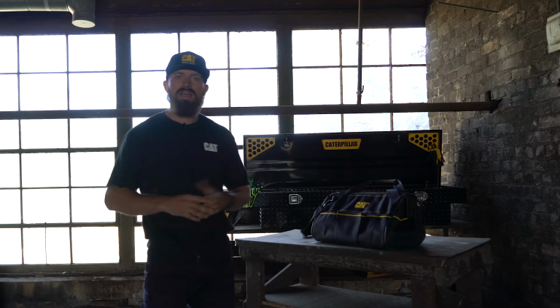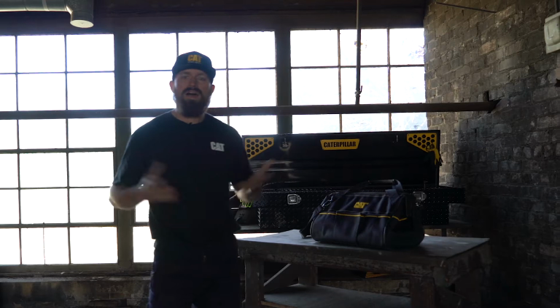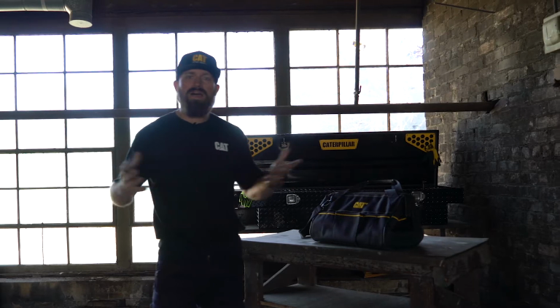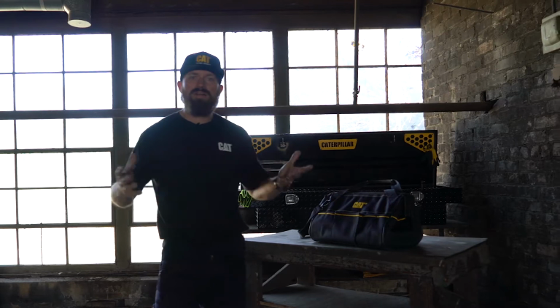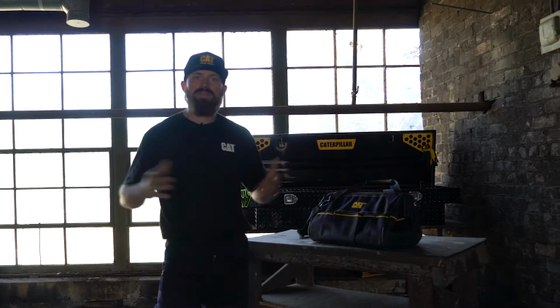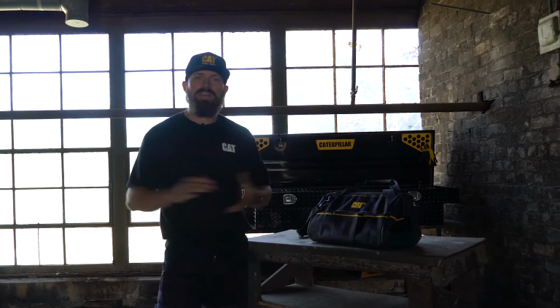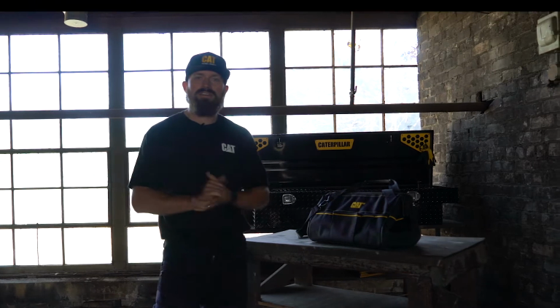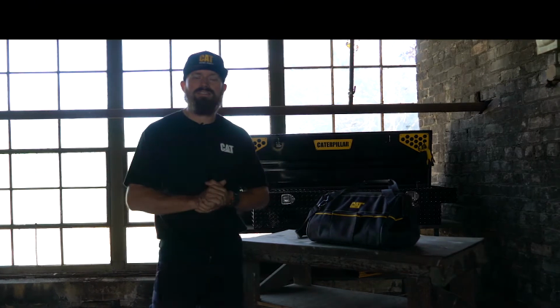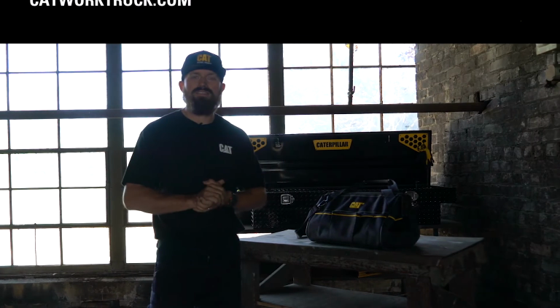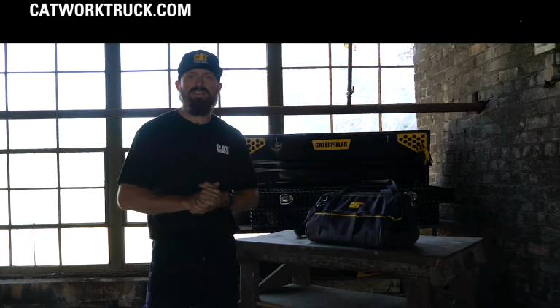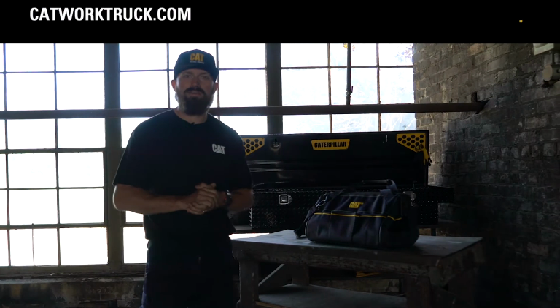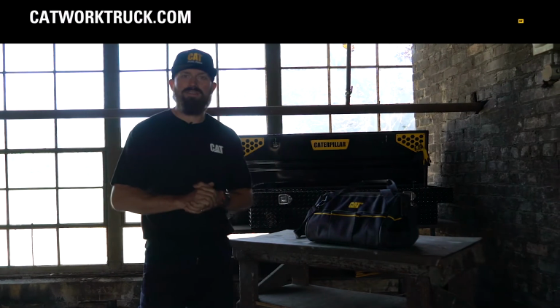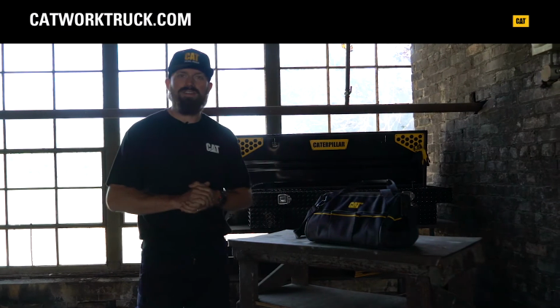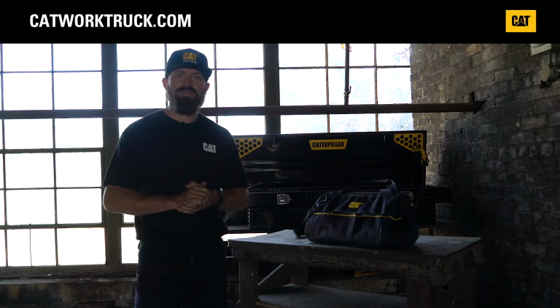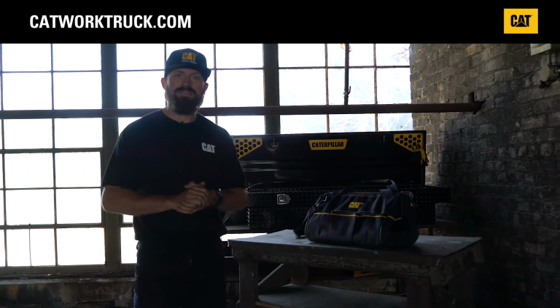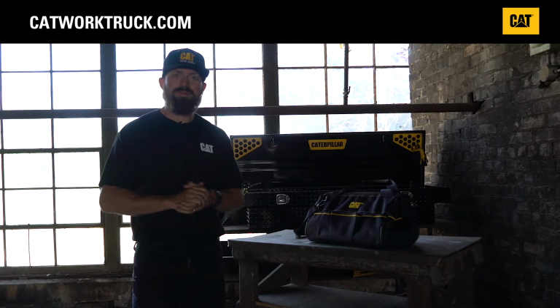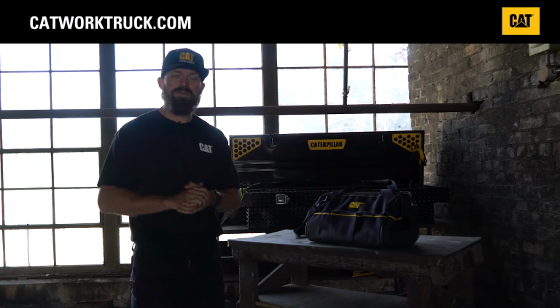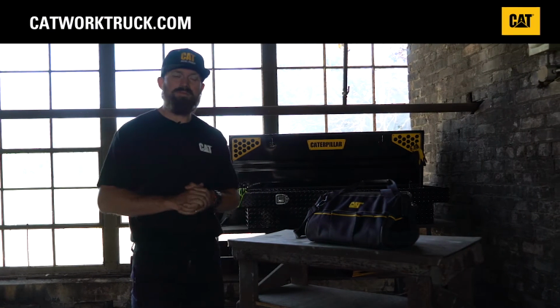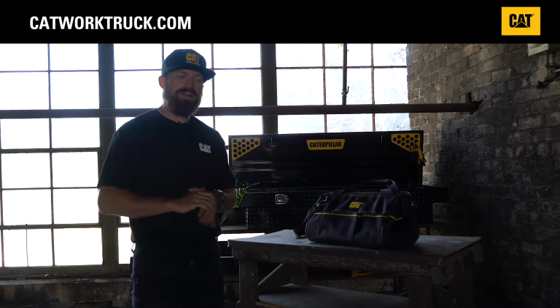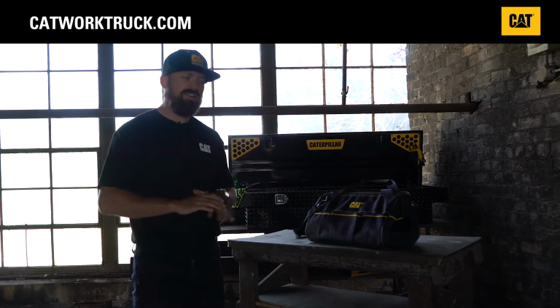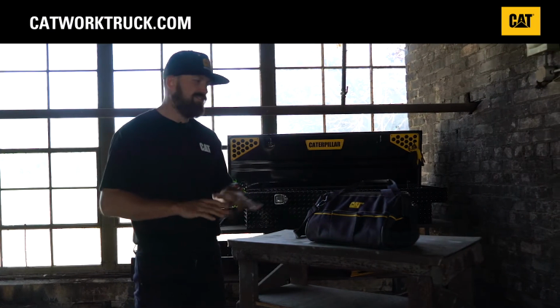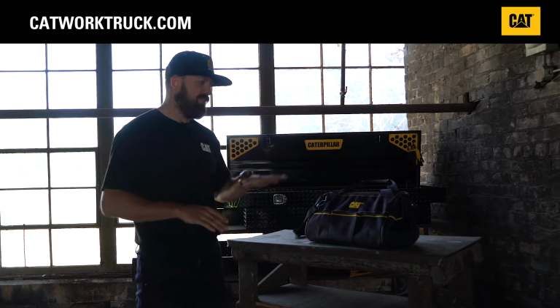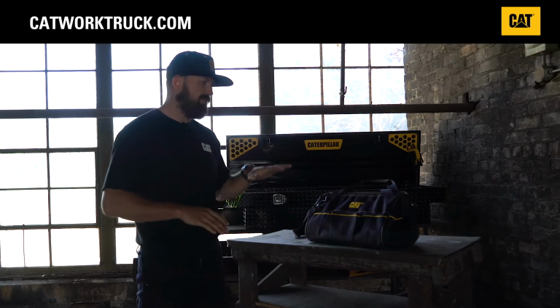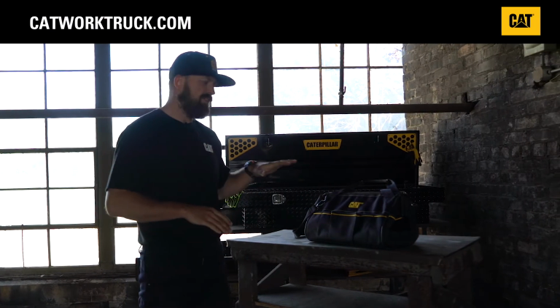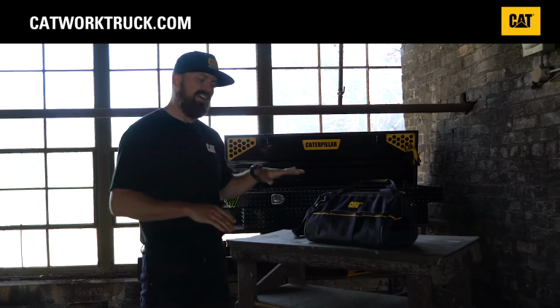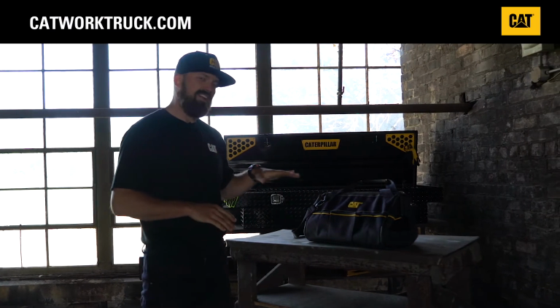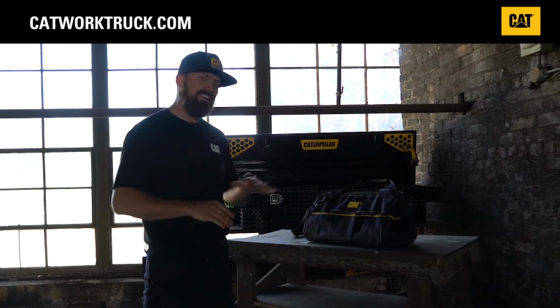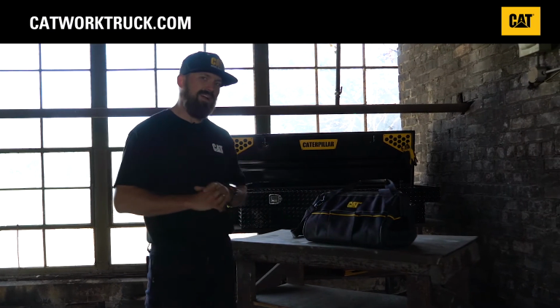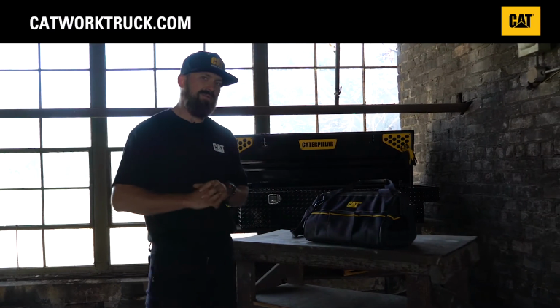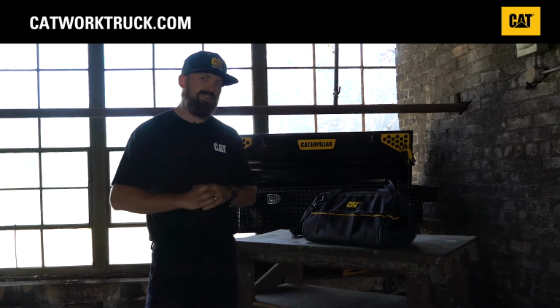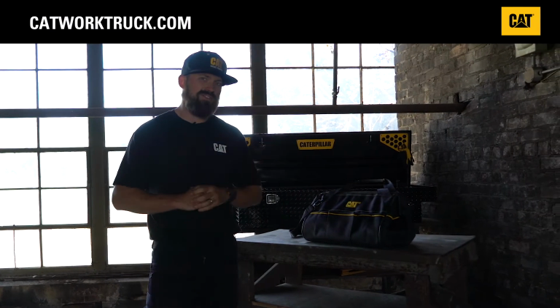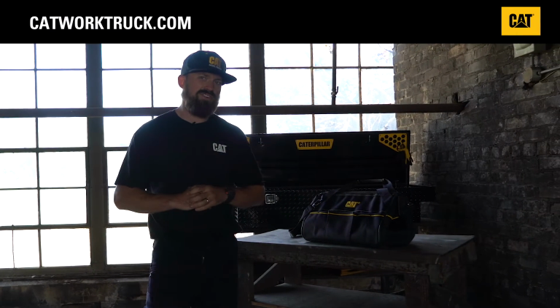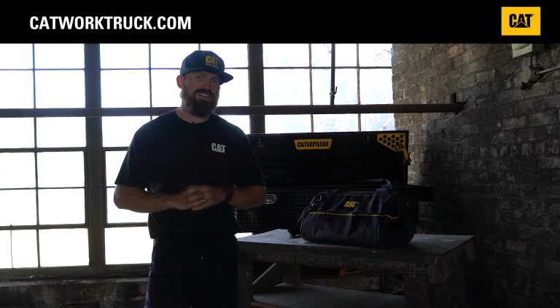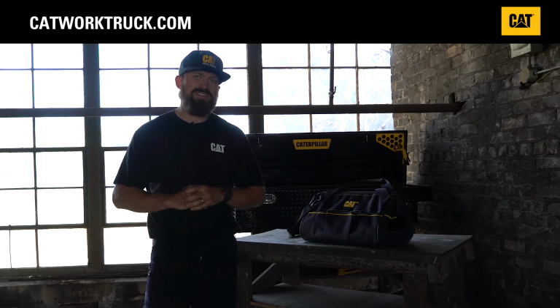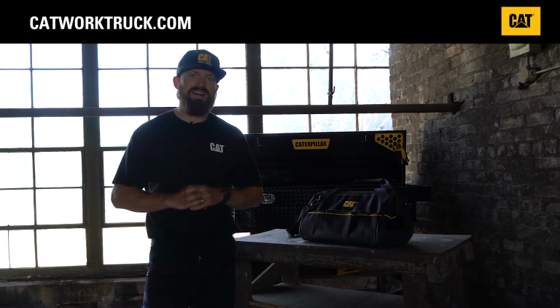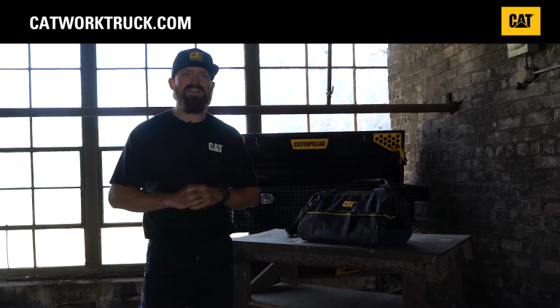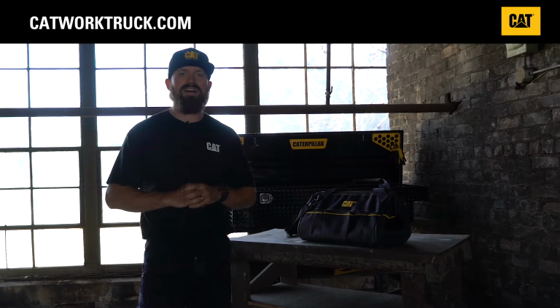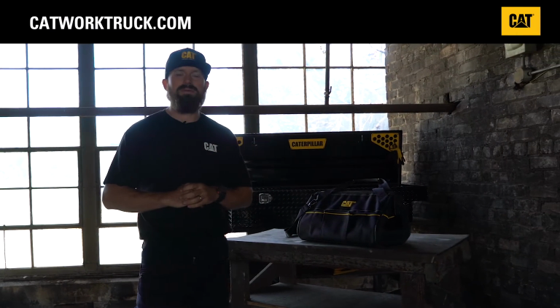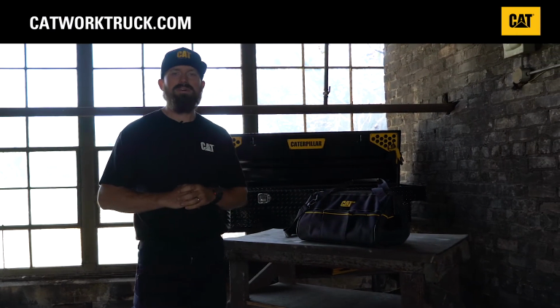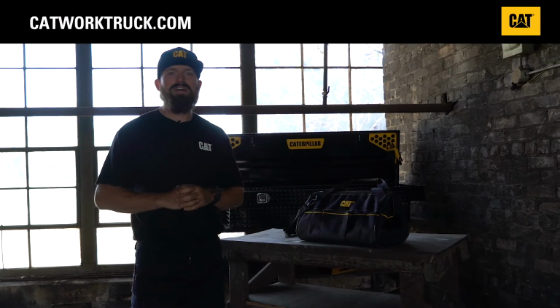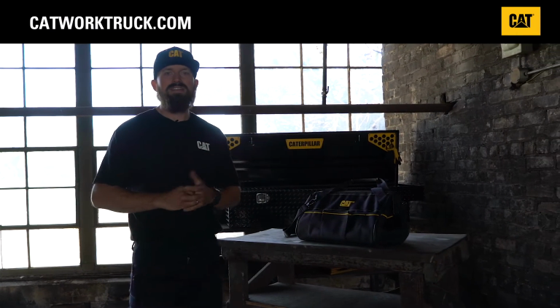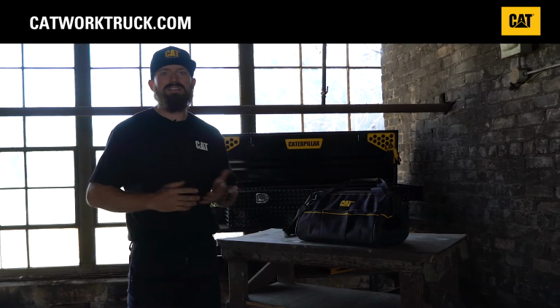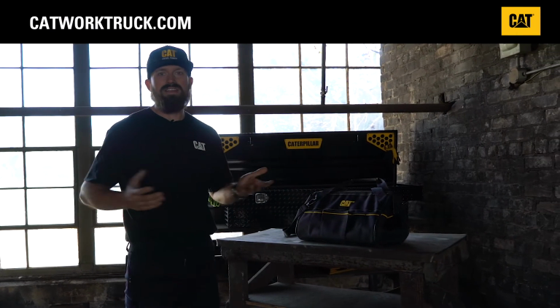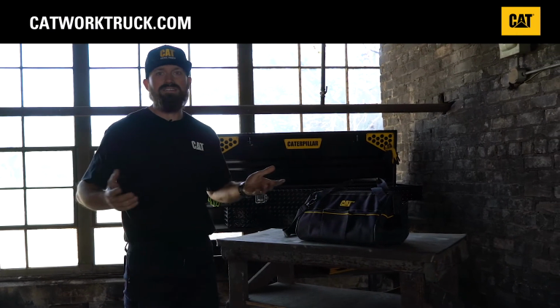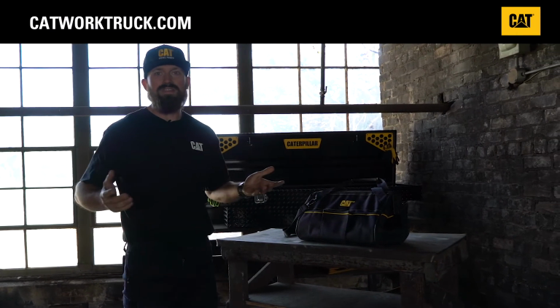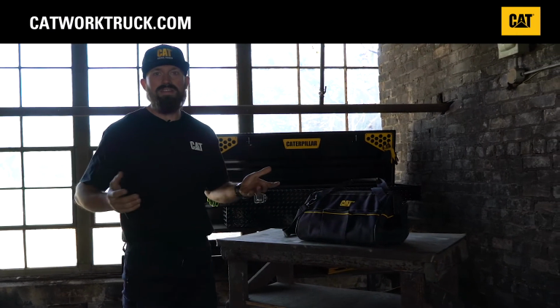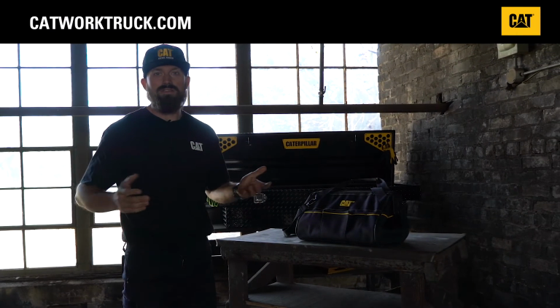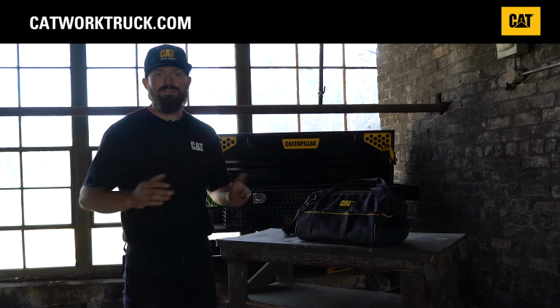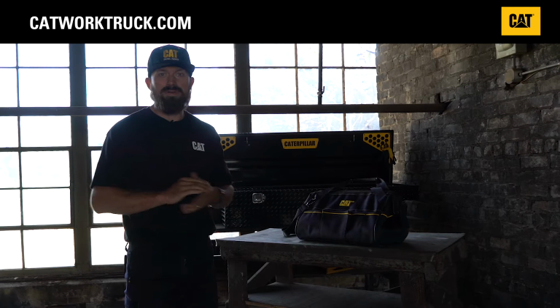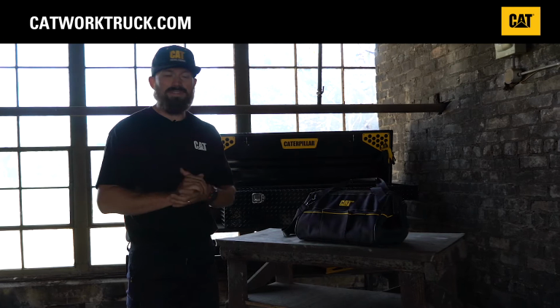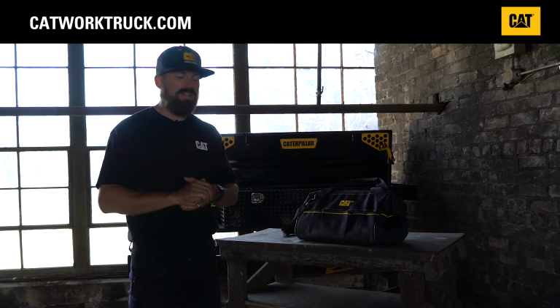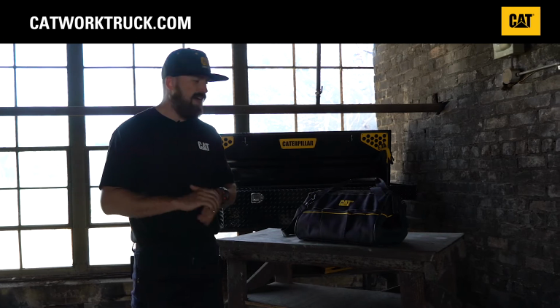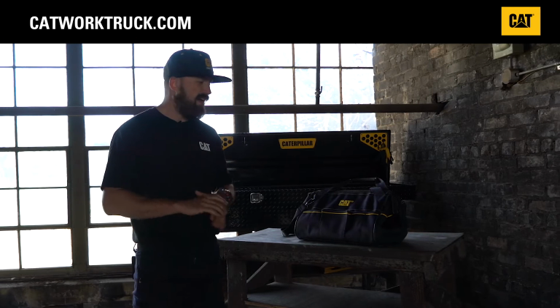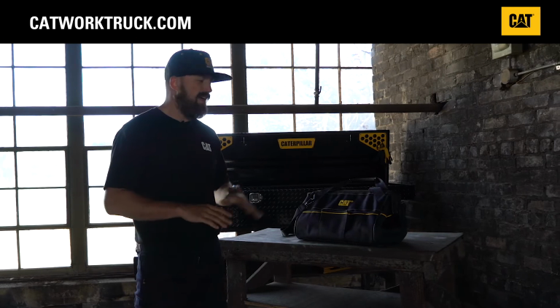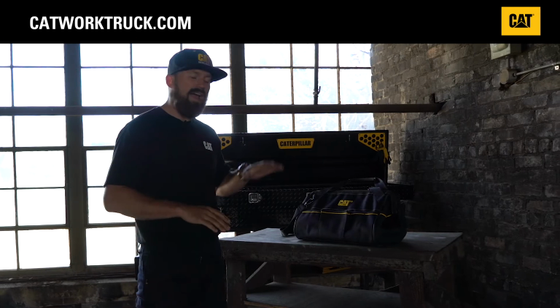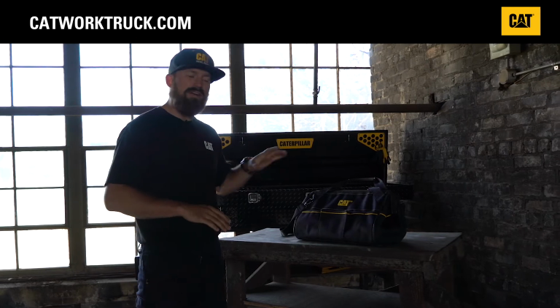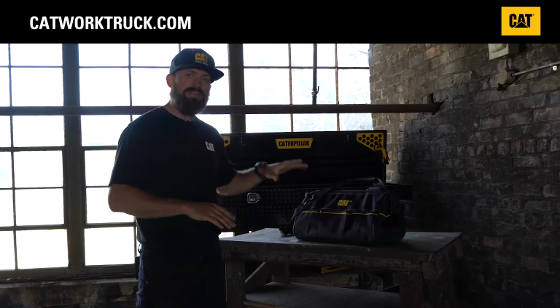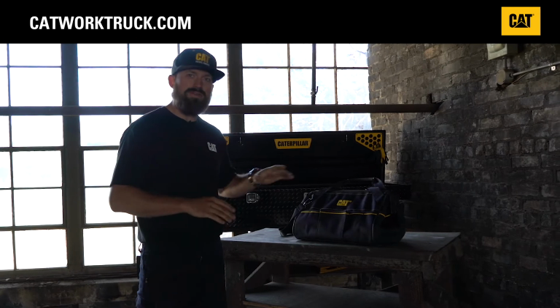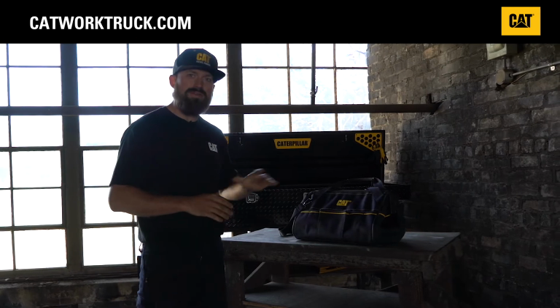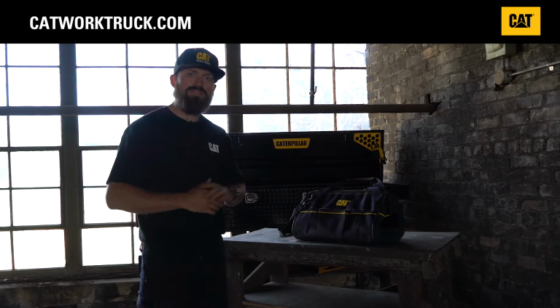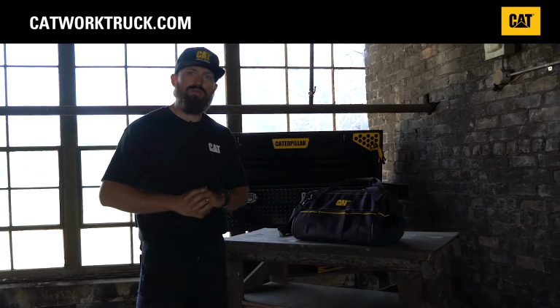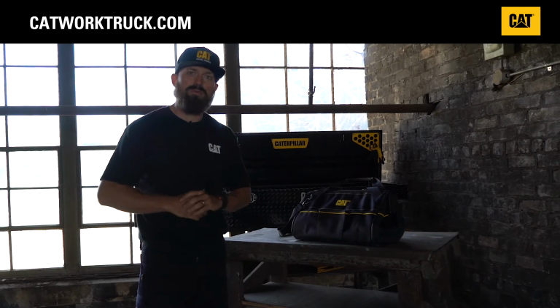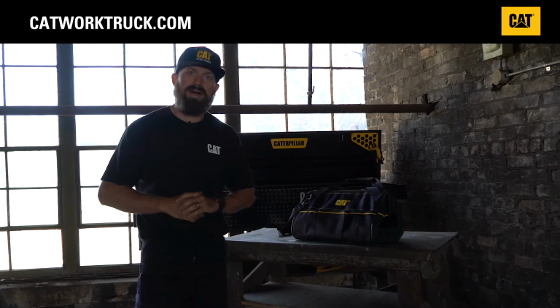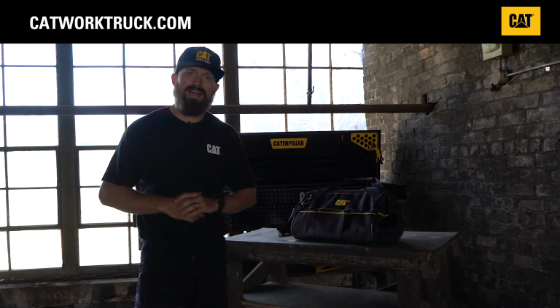Hi, I'm Ken and today we're going to talk about some of the products available at catworktruck.com. Today's video is about the CAT heavy-duty tool bag.